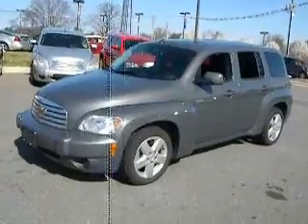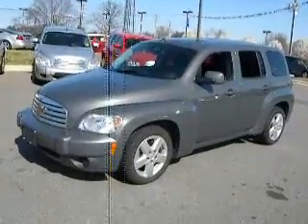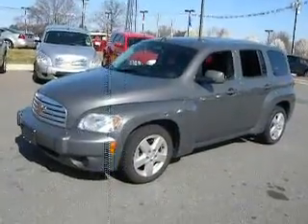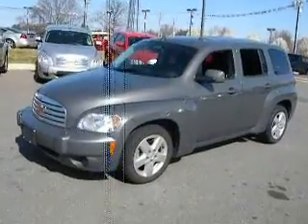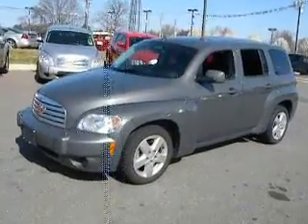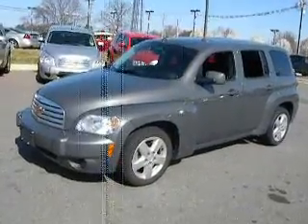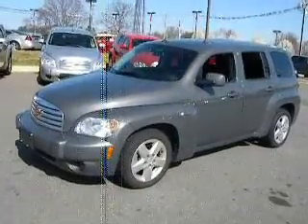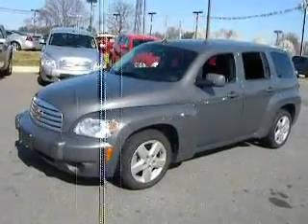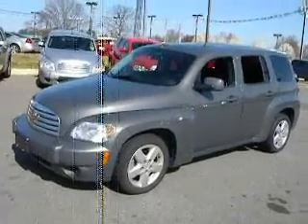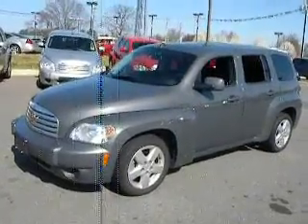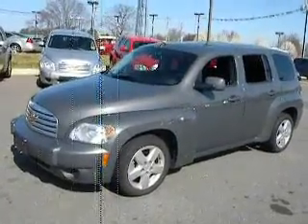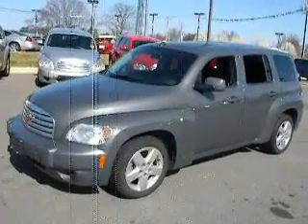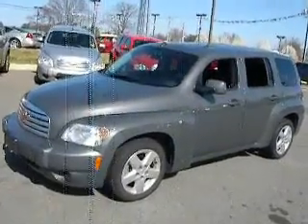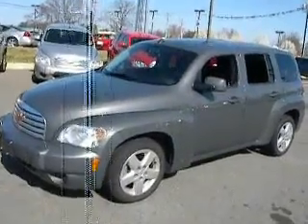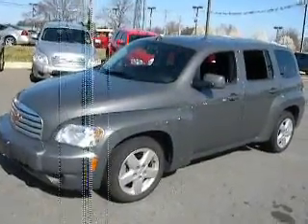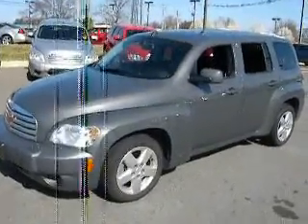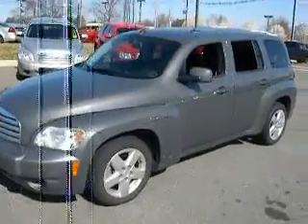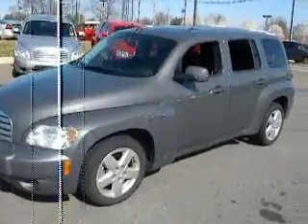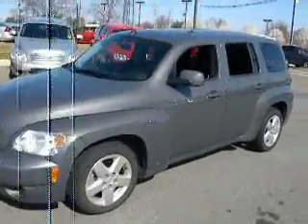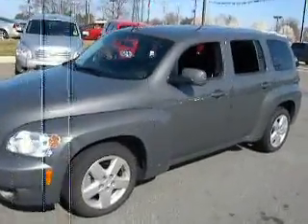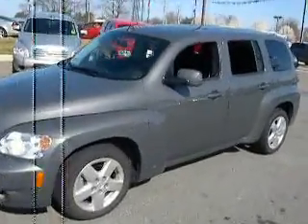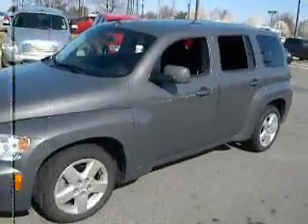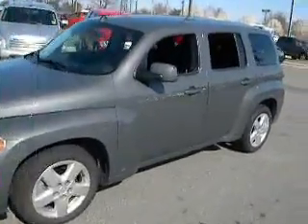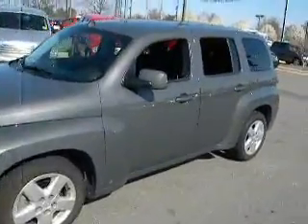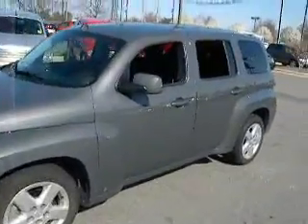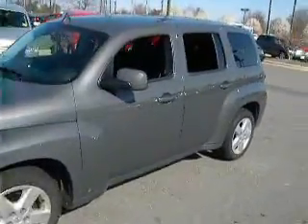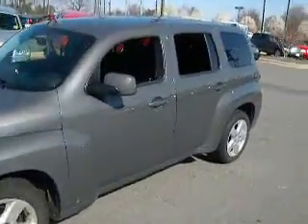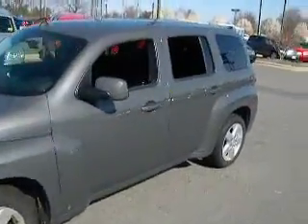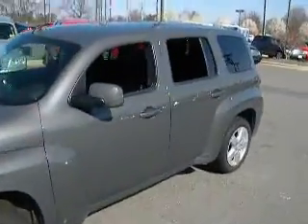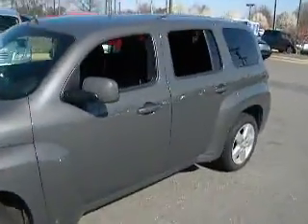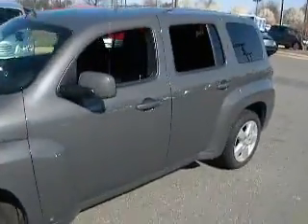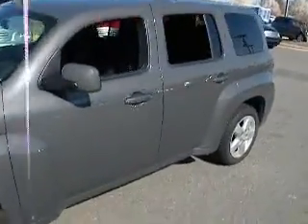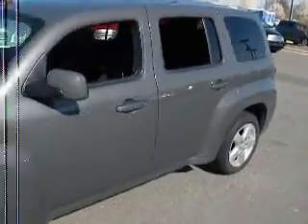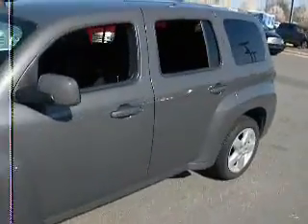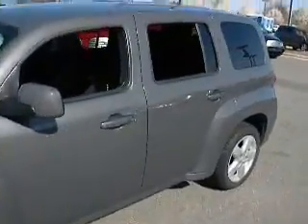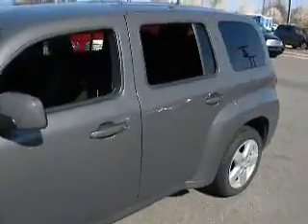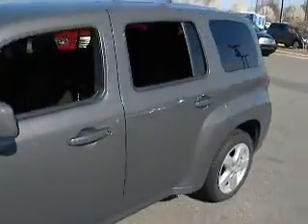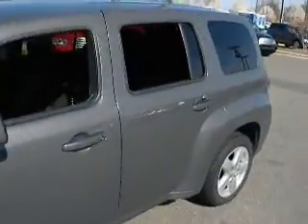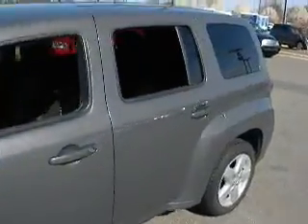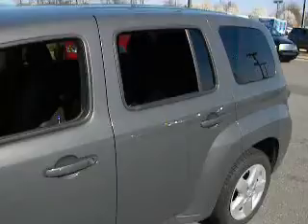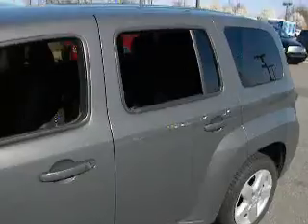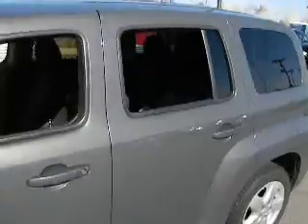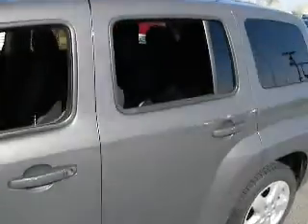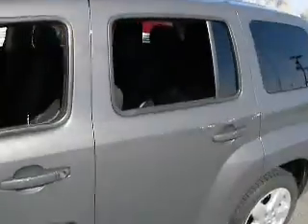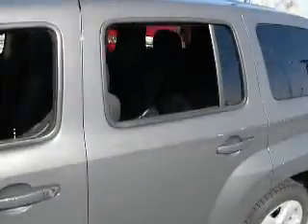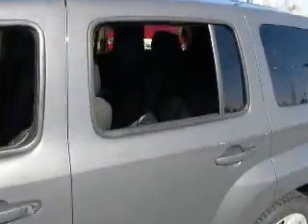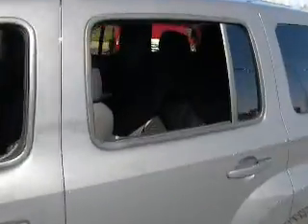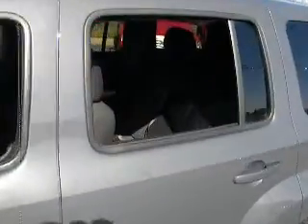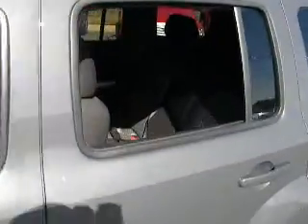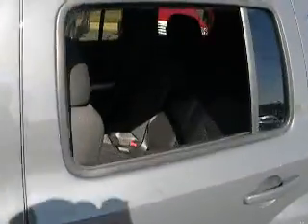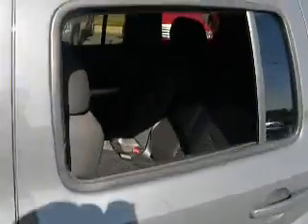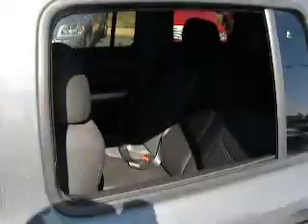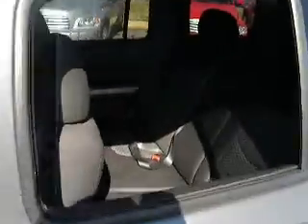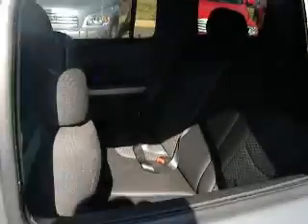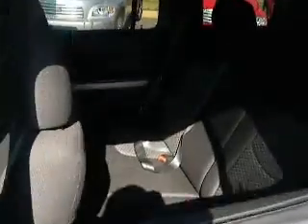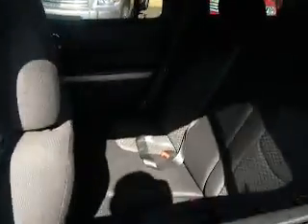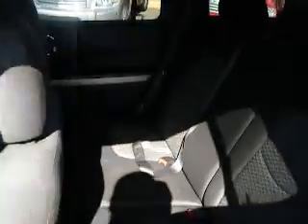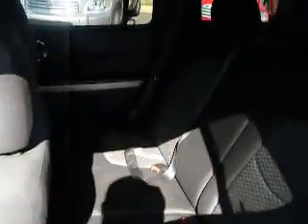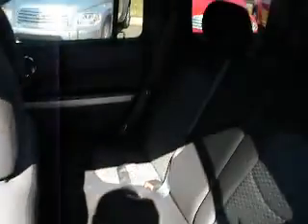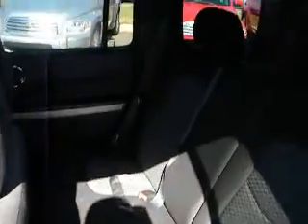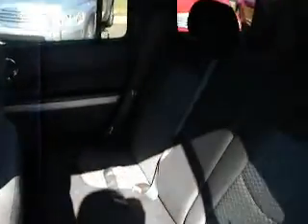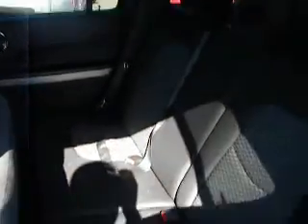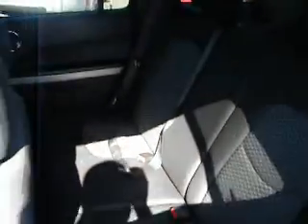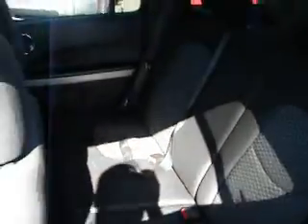It's a 2009 Chevy HHR LT wagon. 35,000 miles, super clean vehicle.